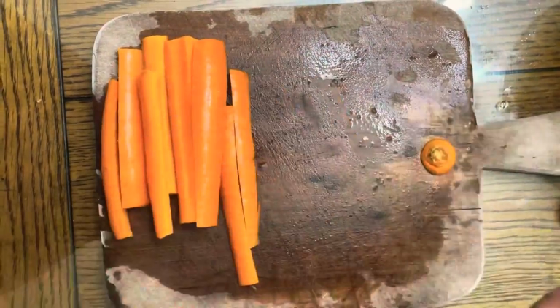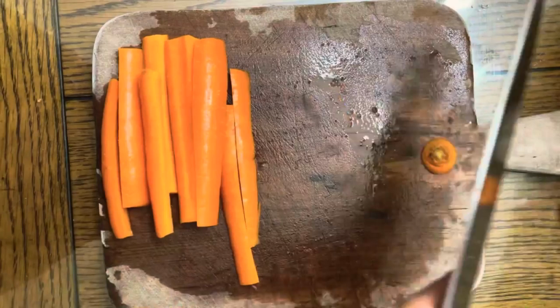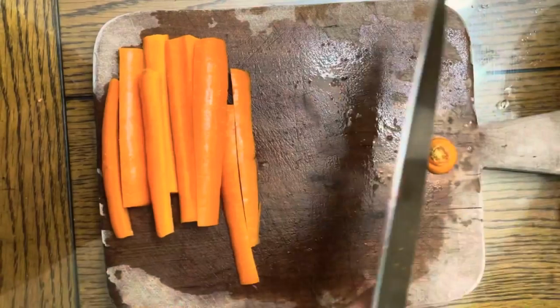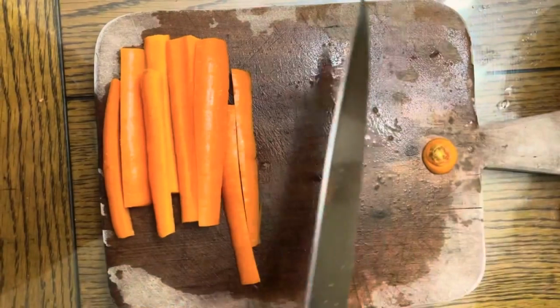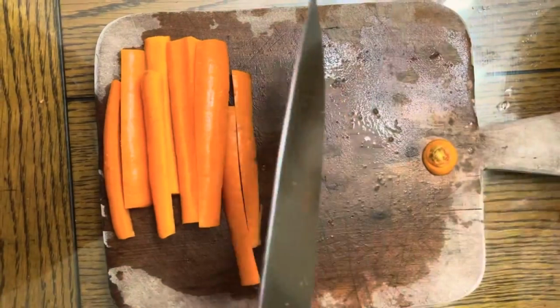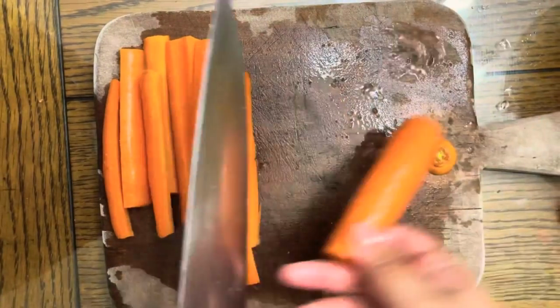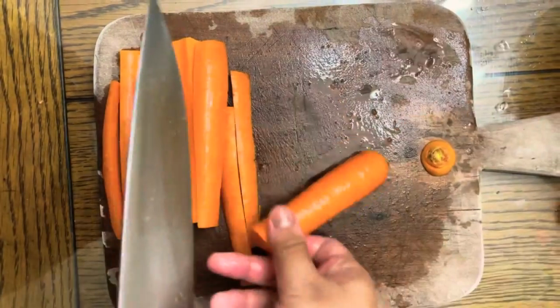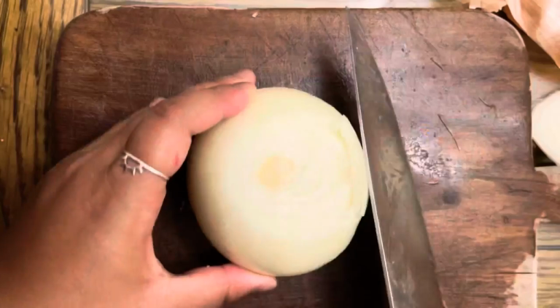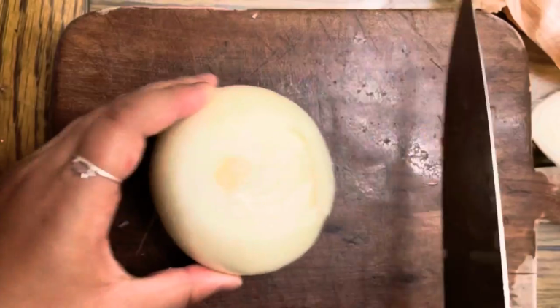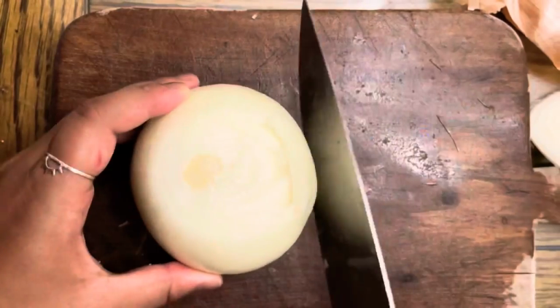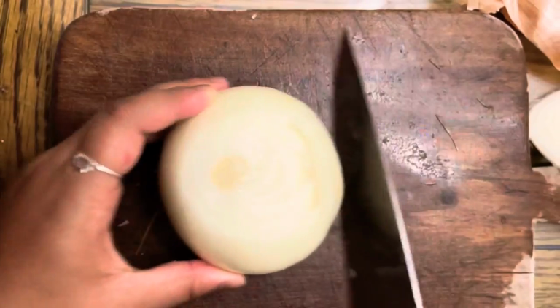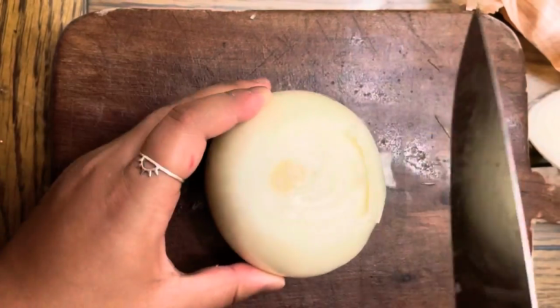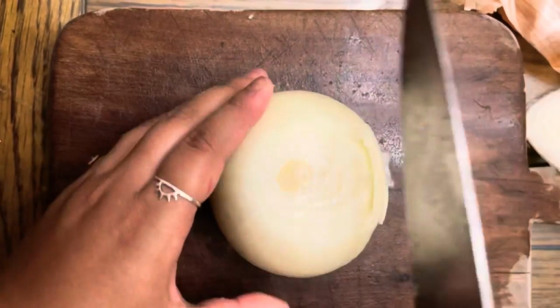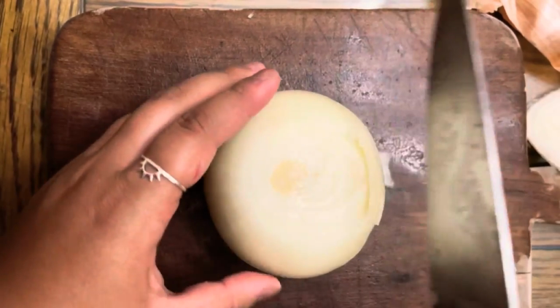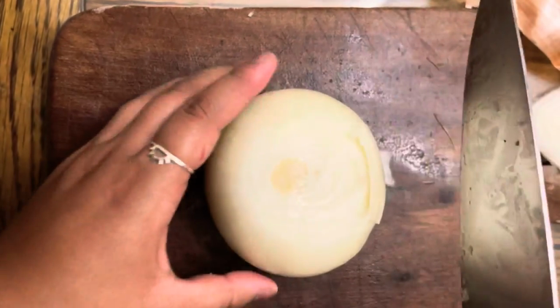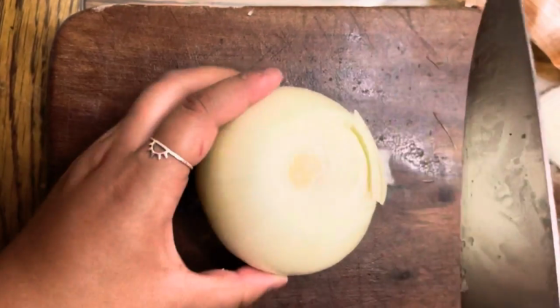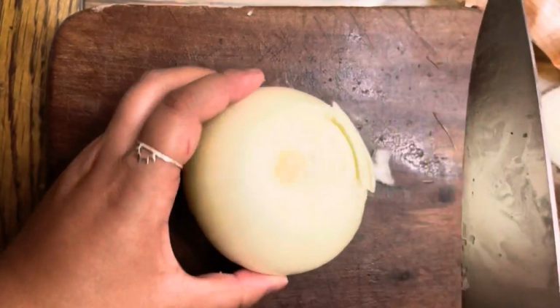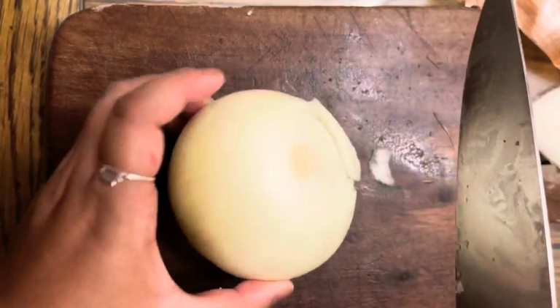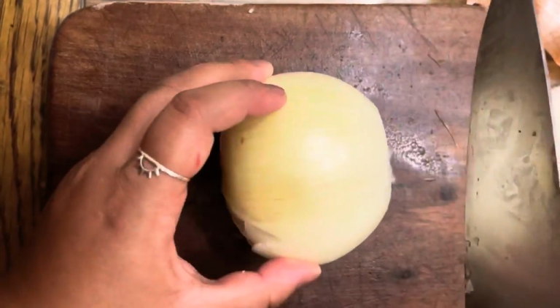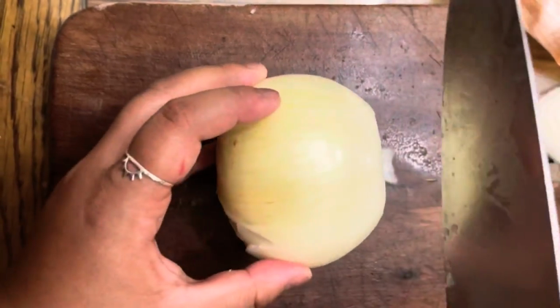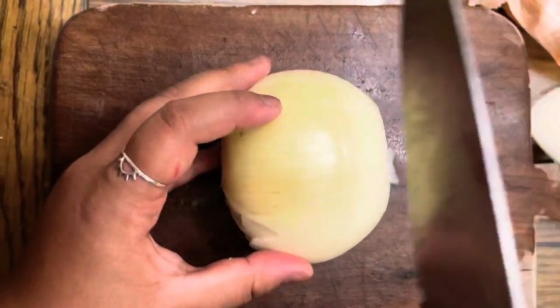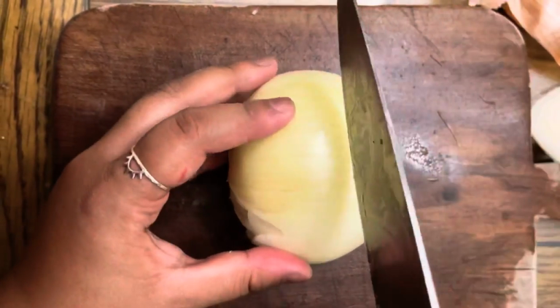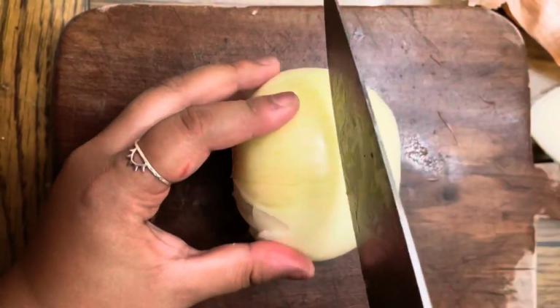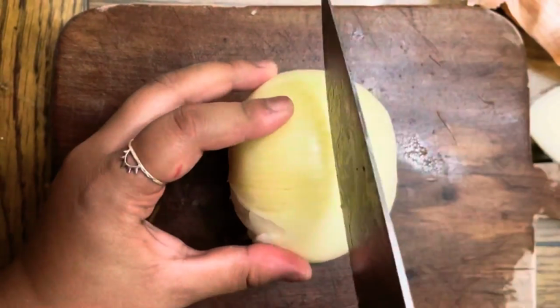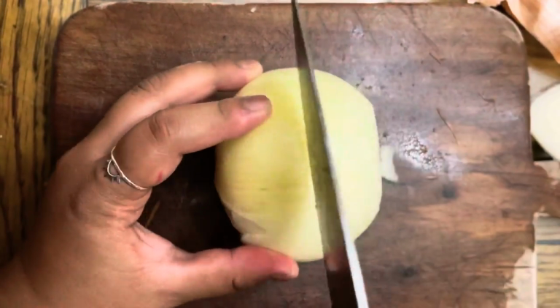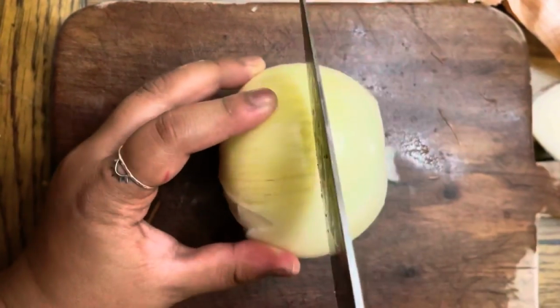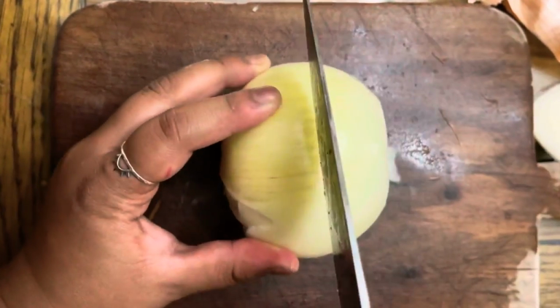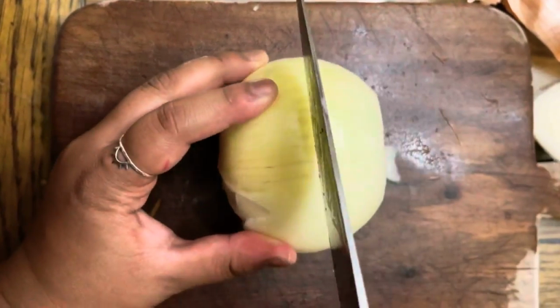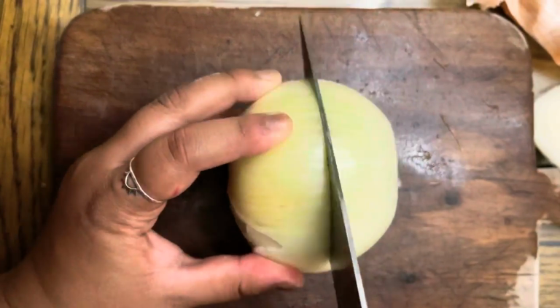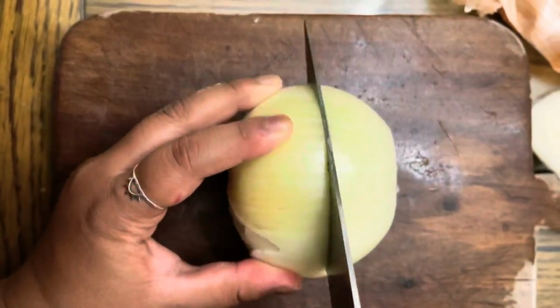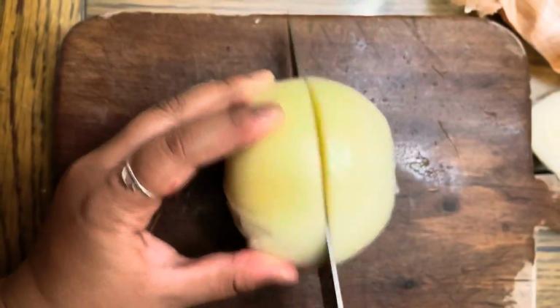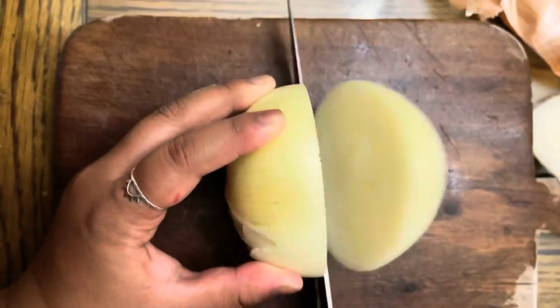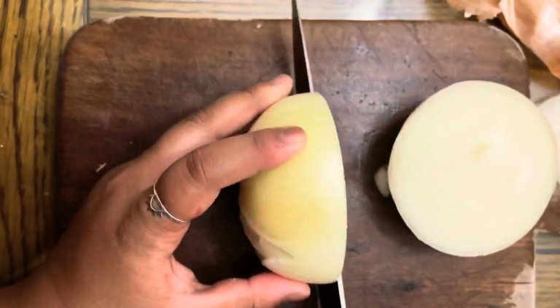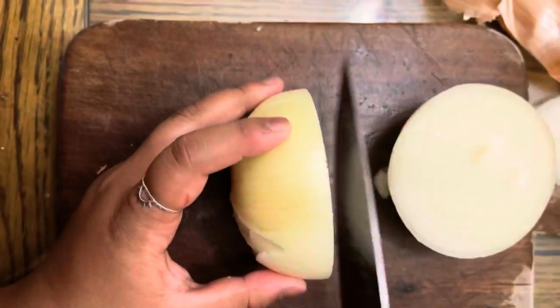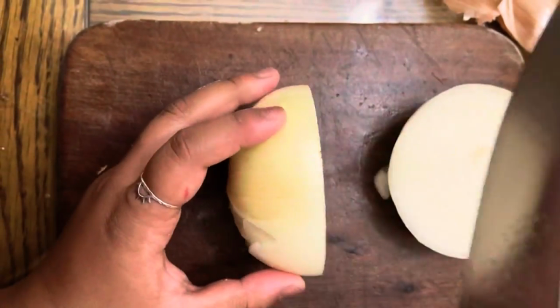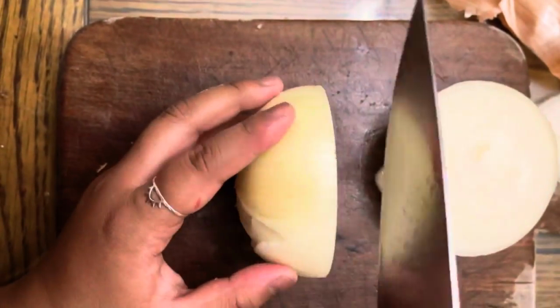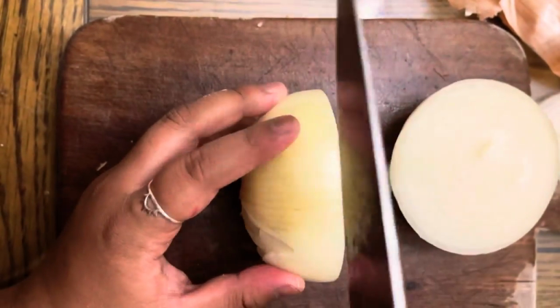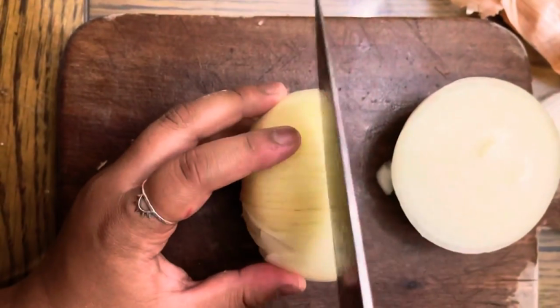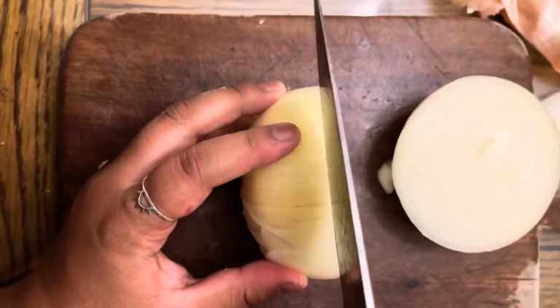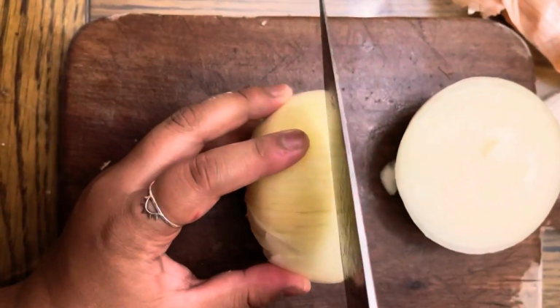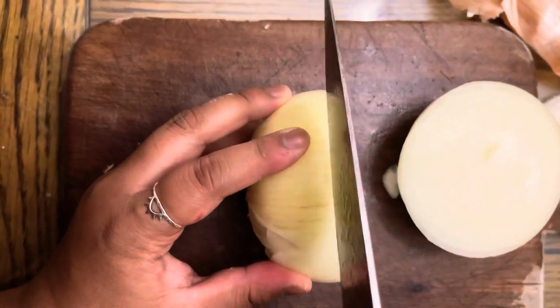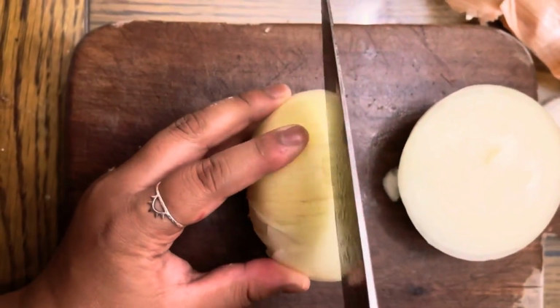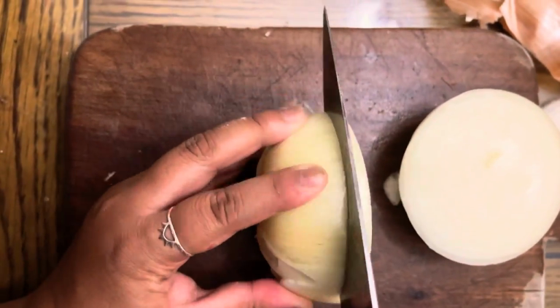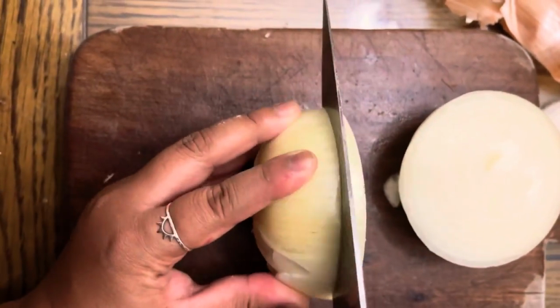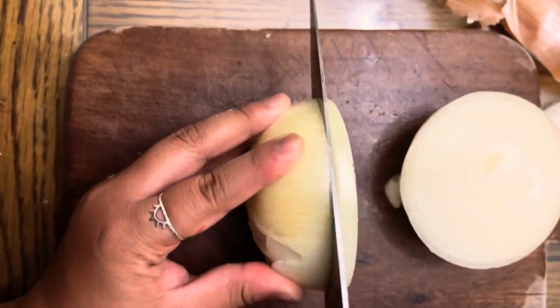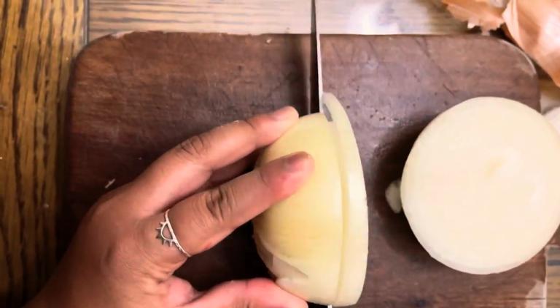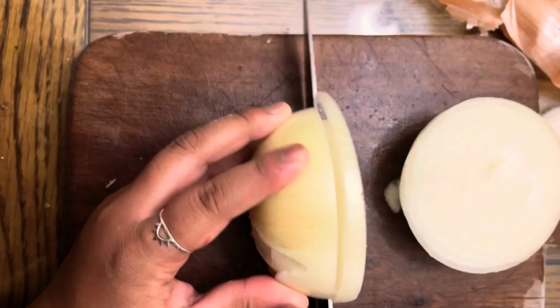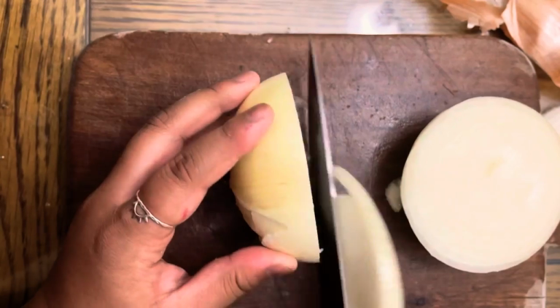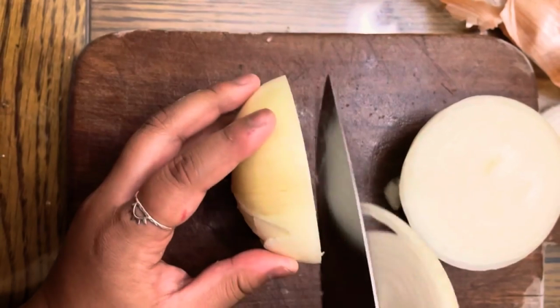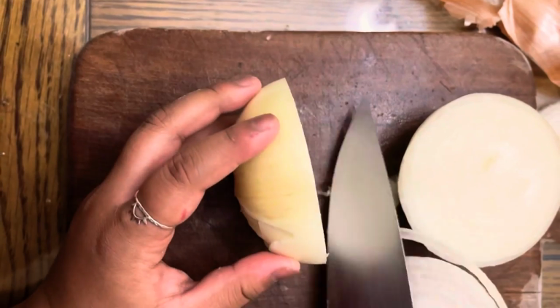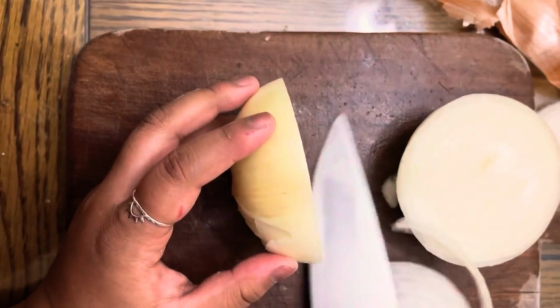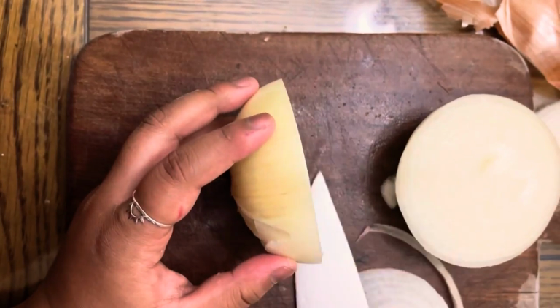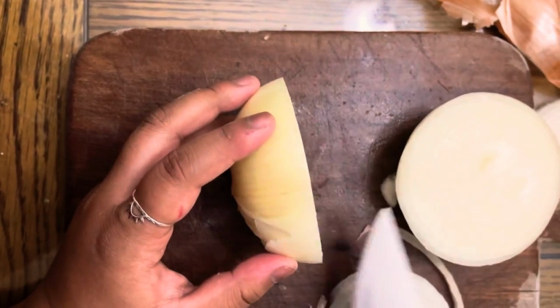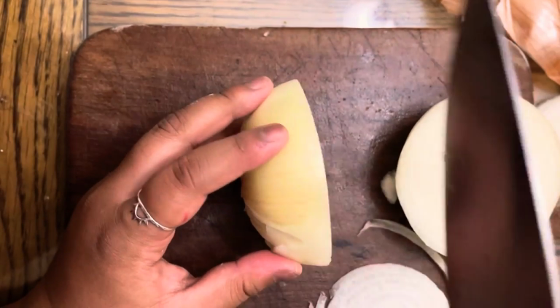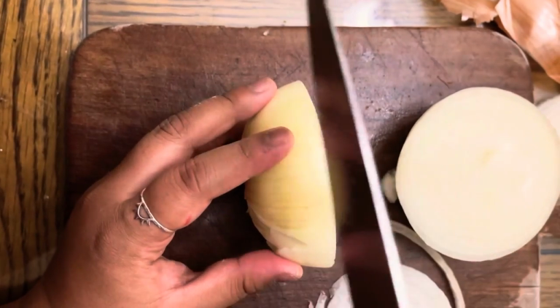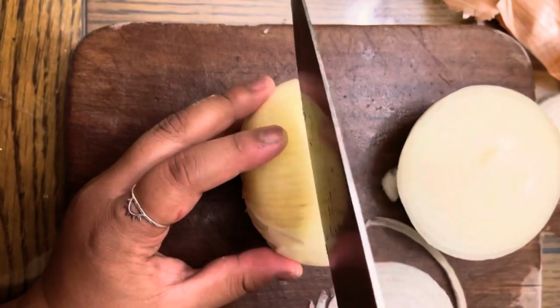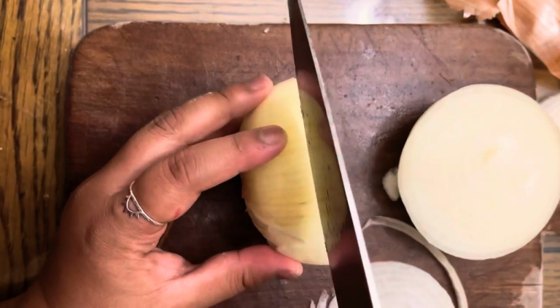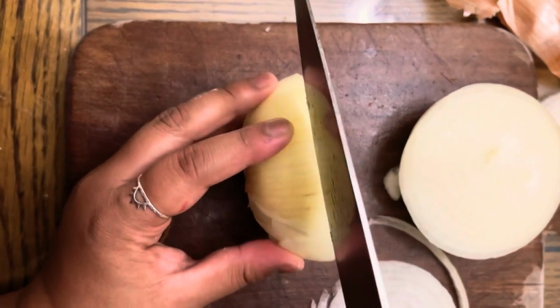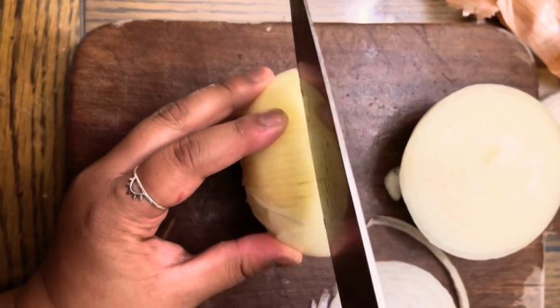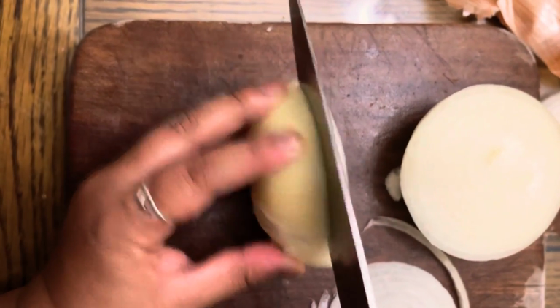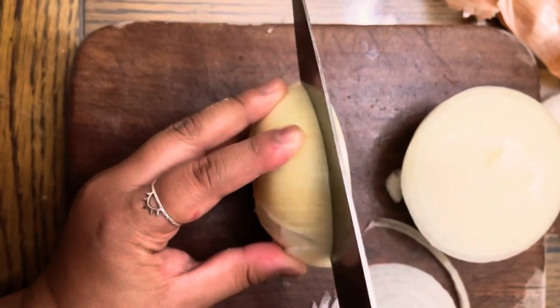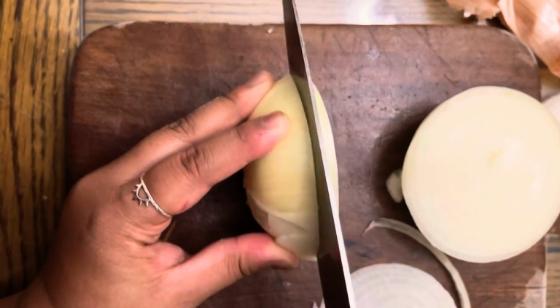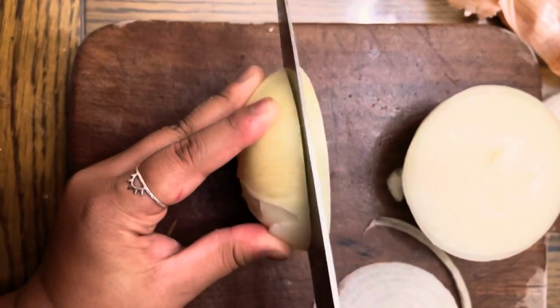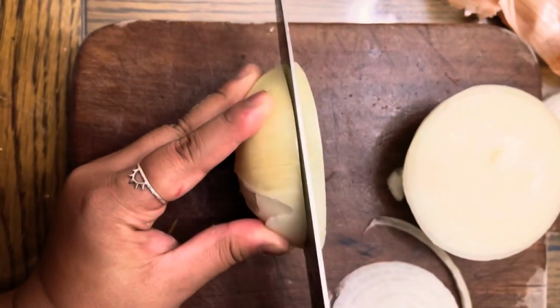Now, onto the onion. Make sure you peel it first. Then put it on its side and cut it vertically into thin circles.